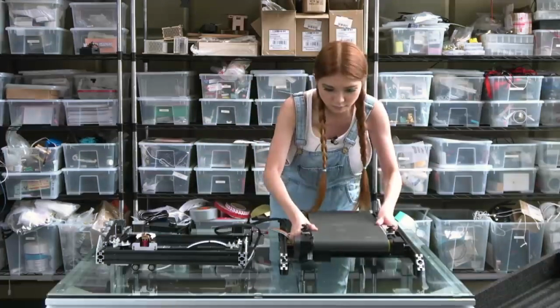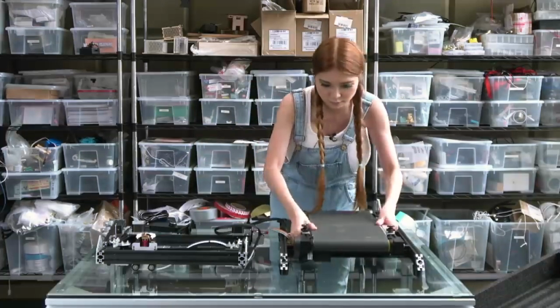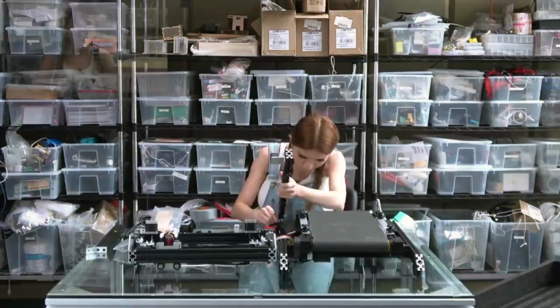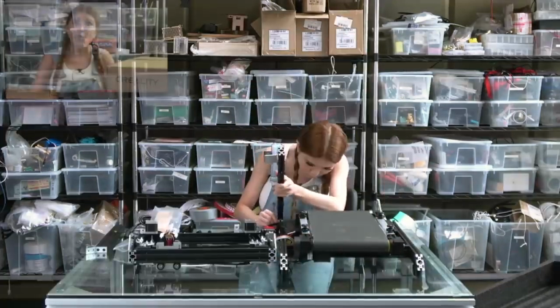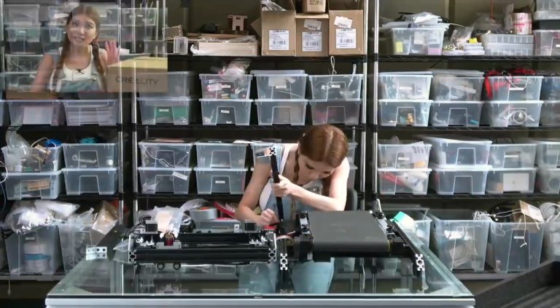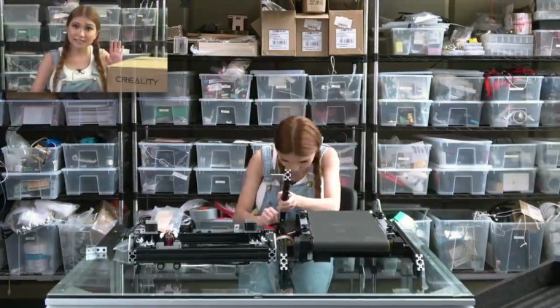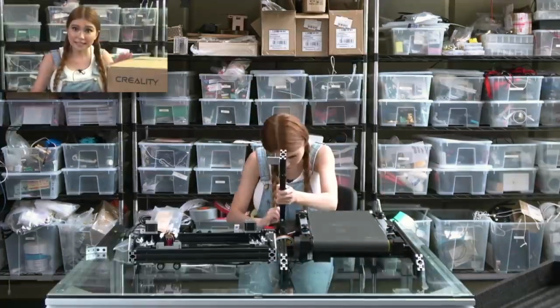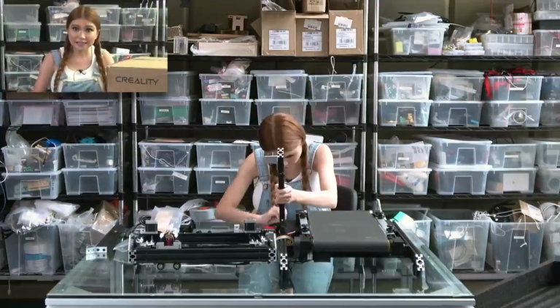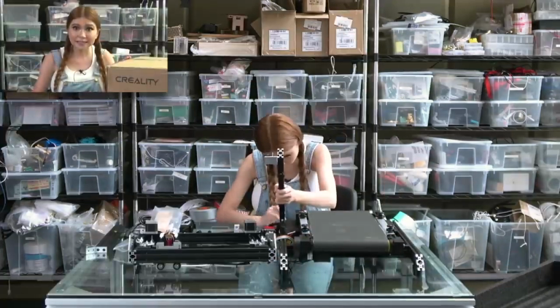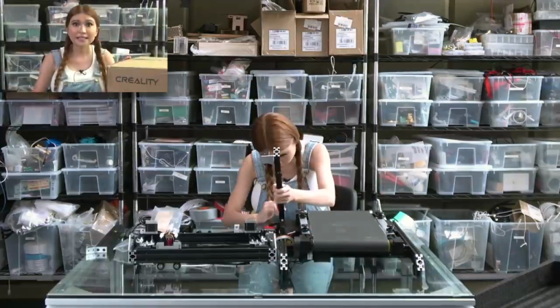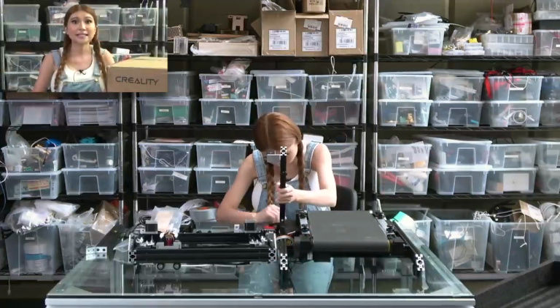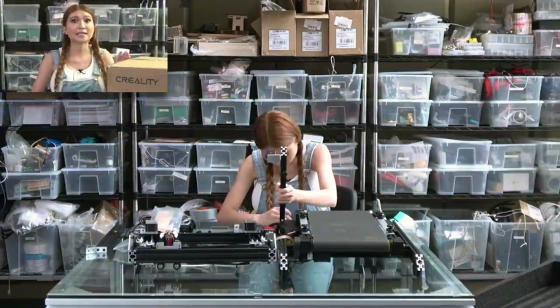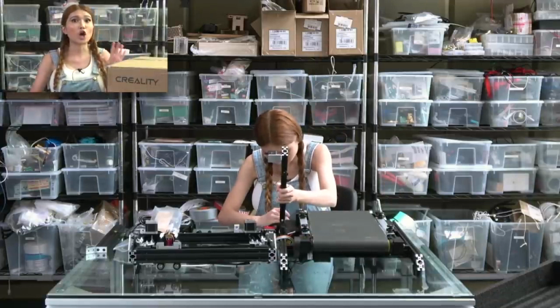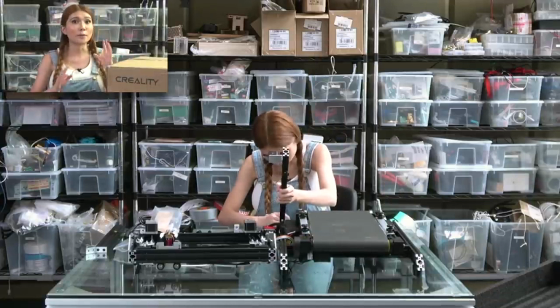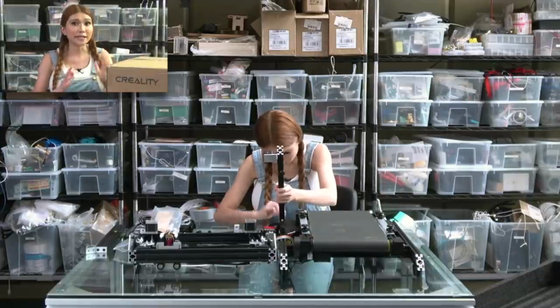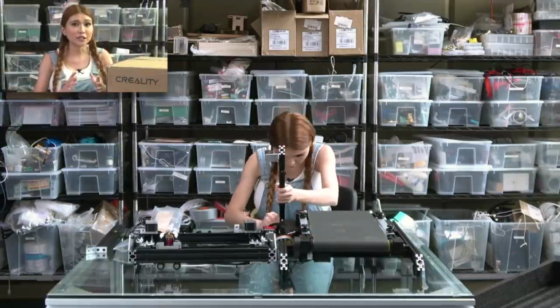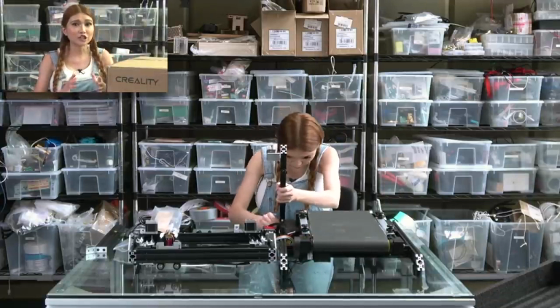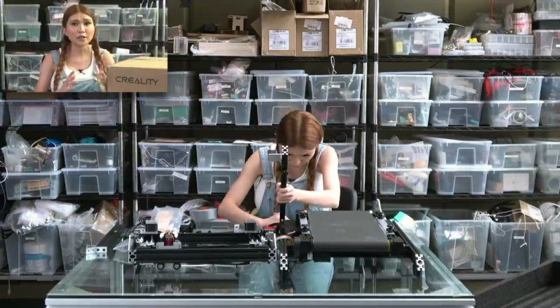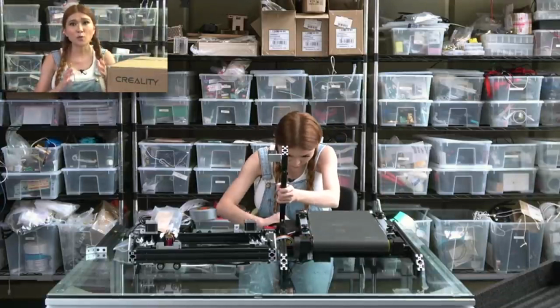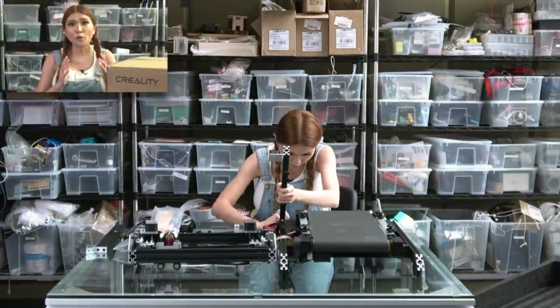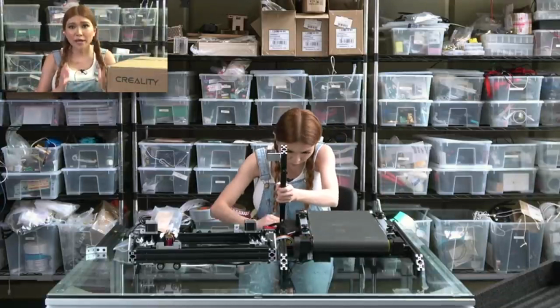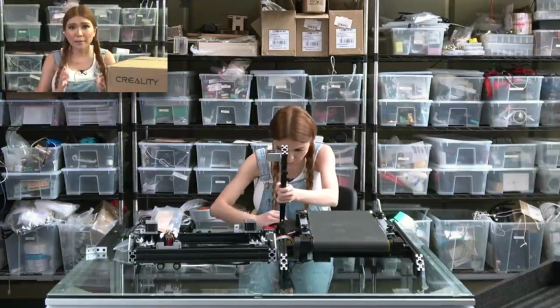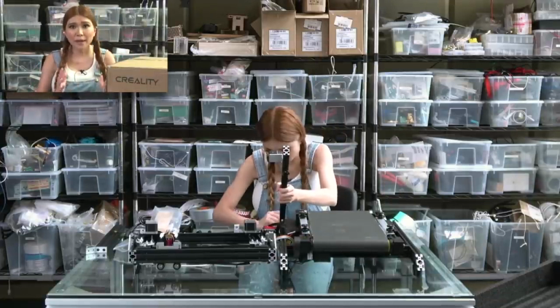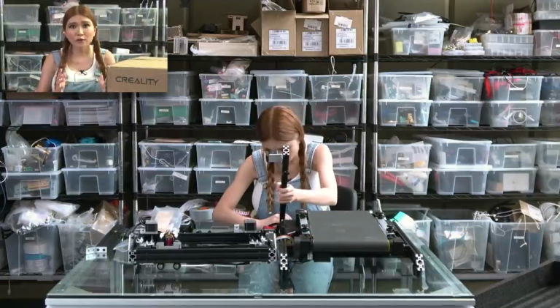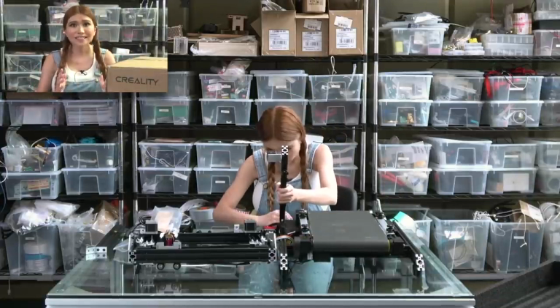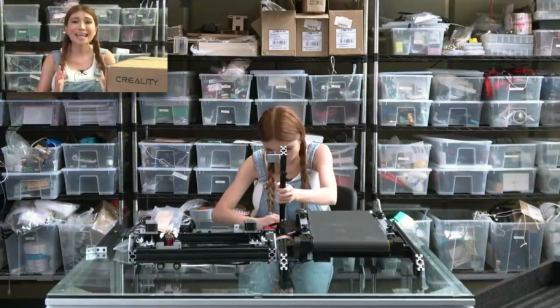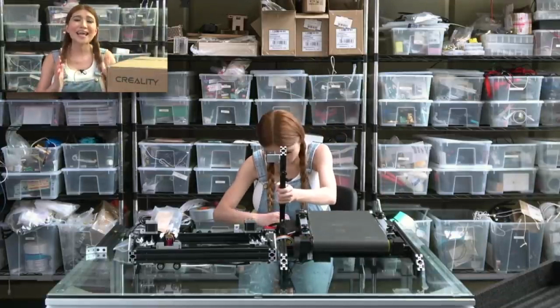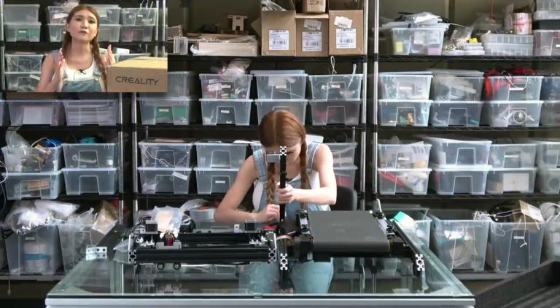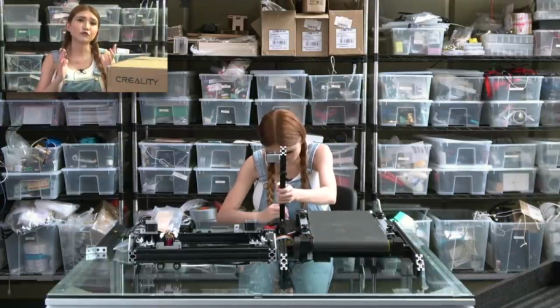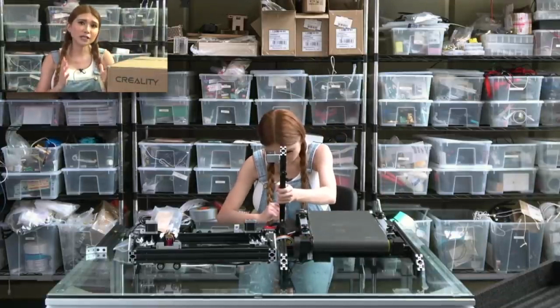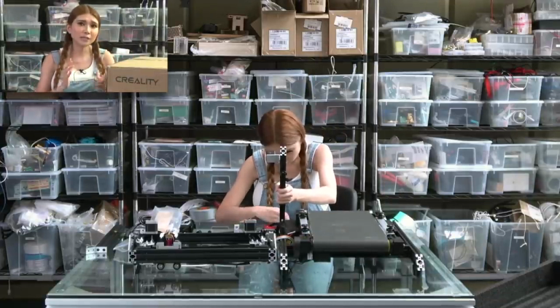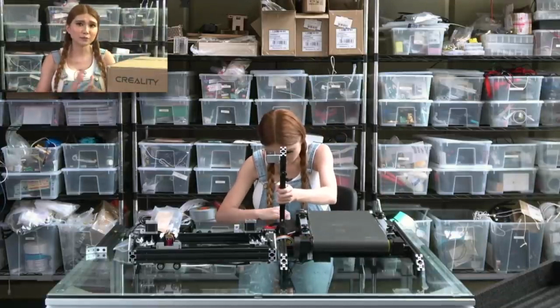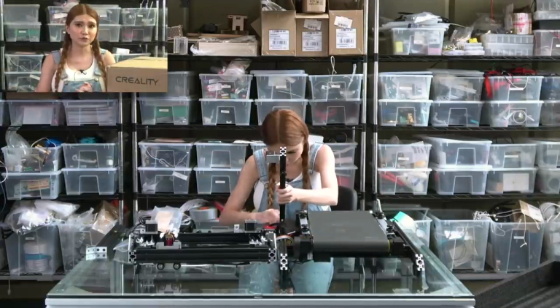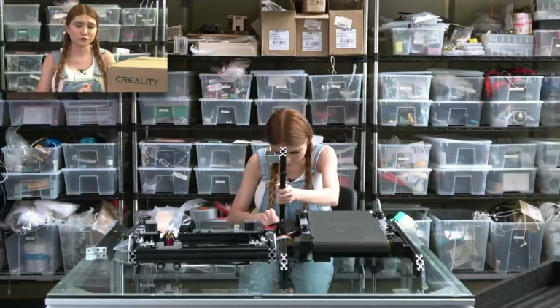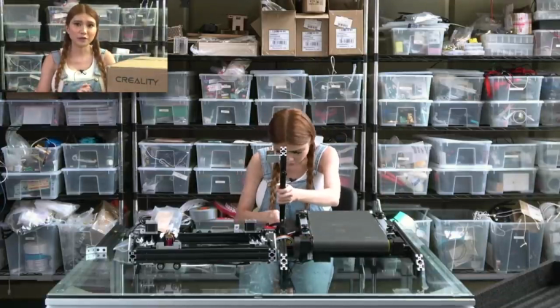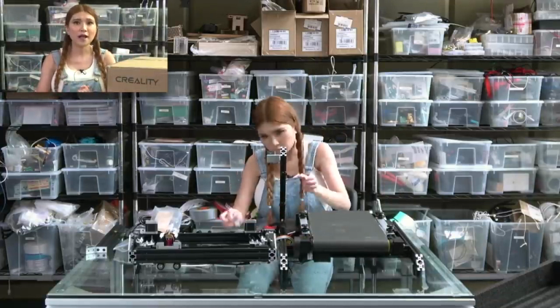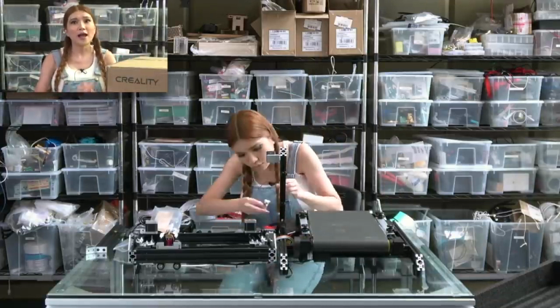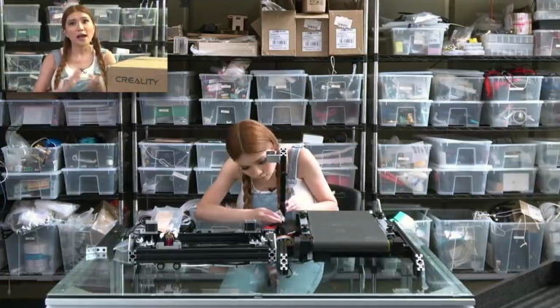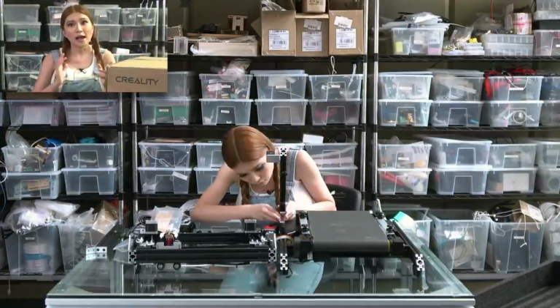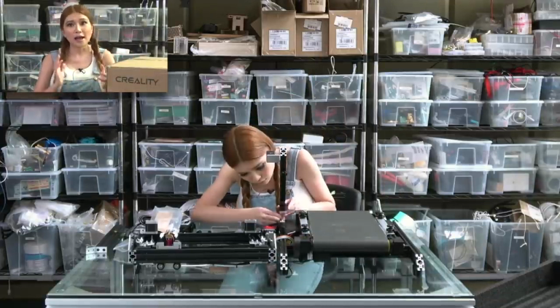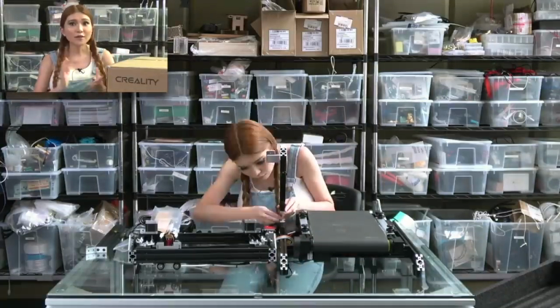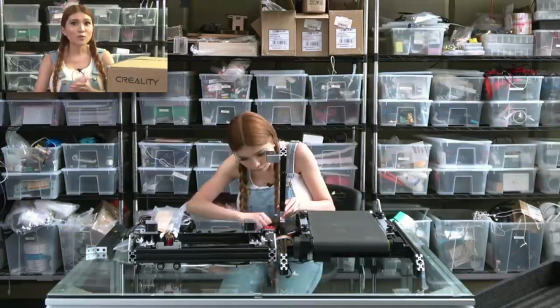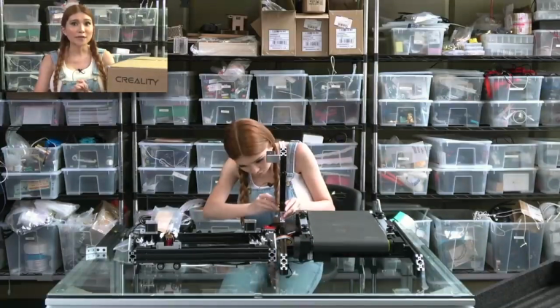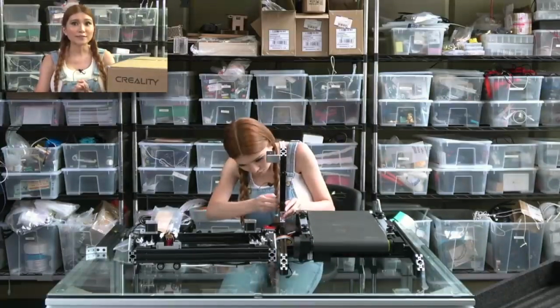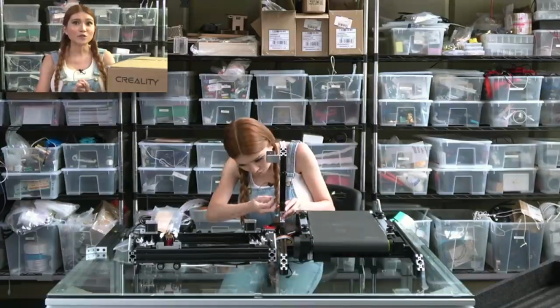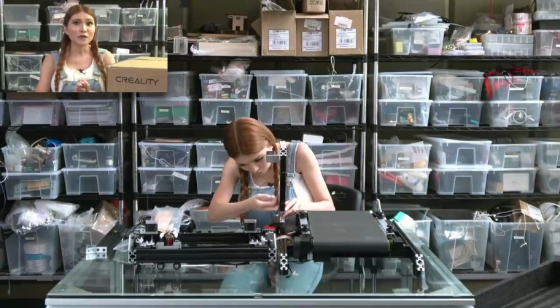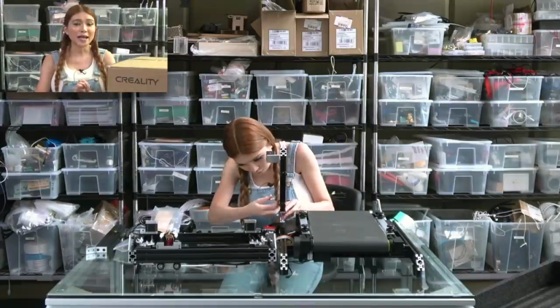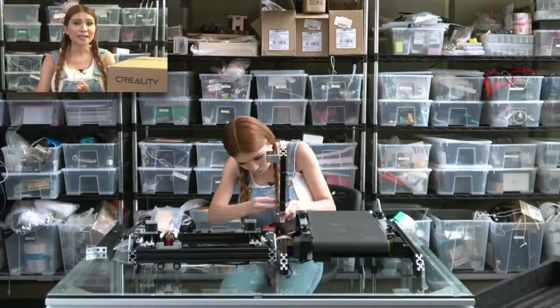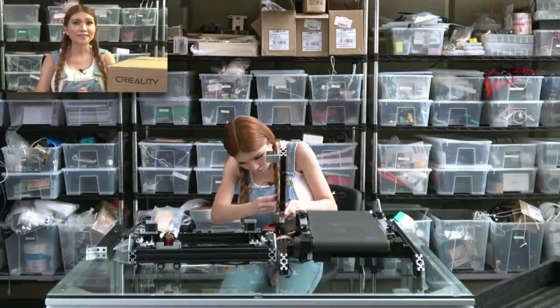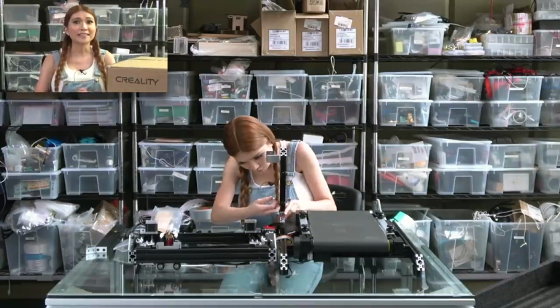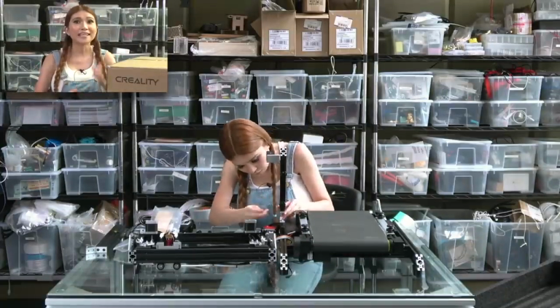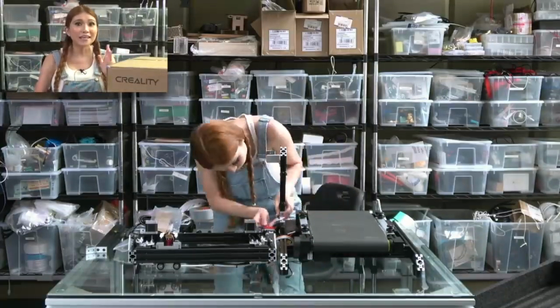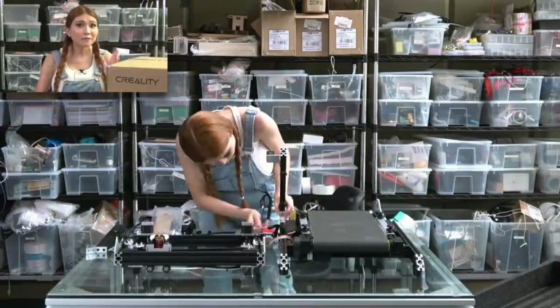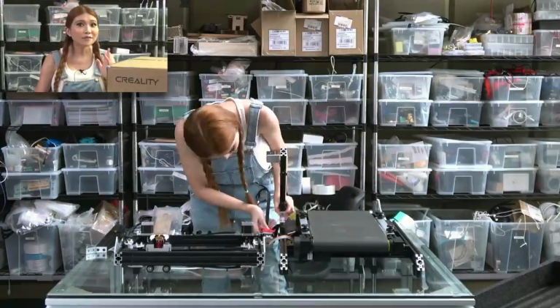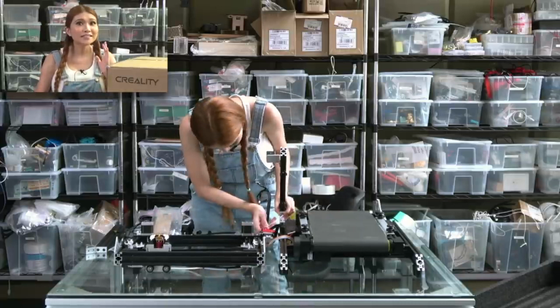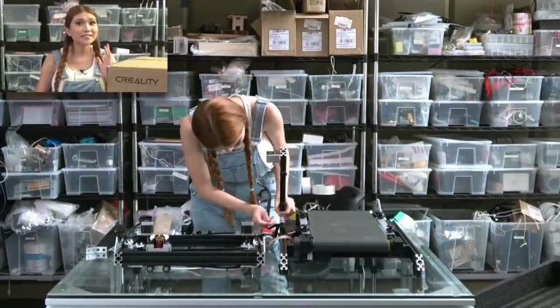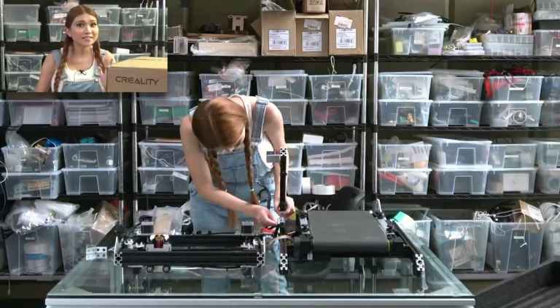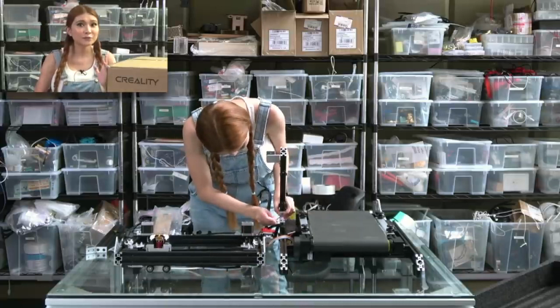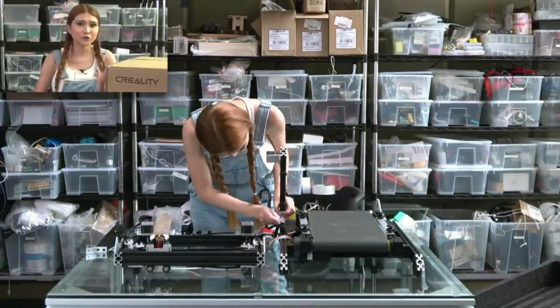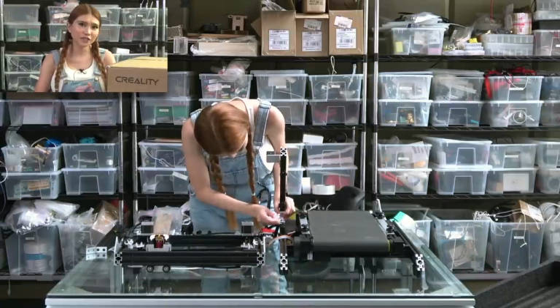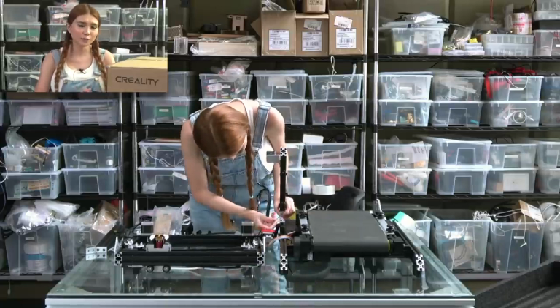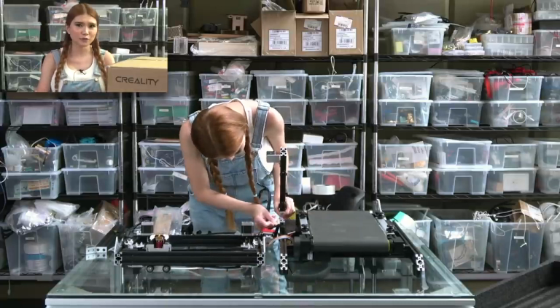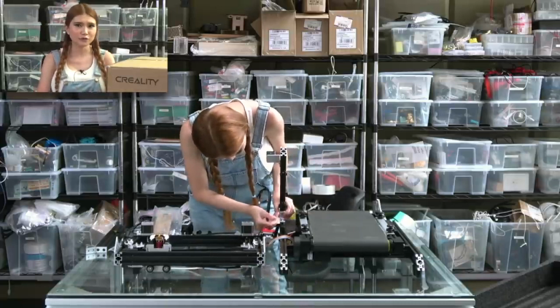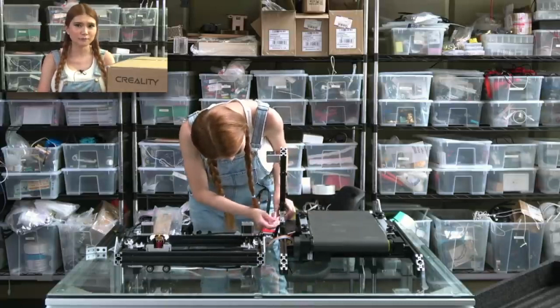What this is, is a combination of a conveyor belt and a 3D printer, otherwise known as an Infinite-Z 3D printer.